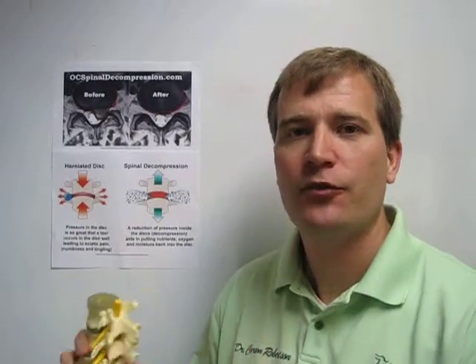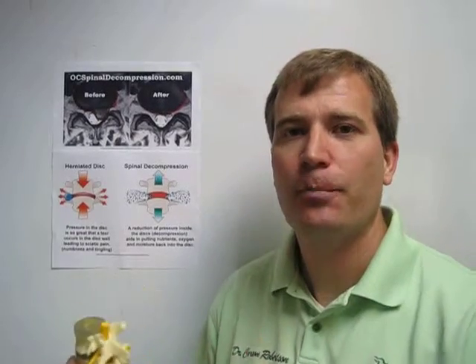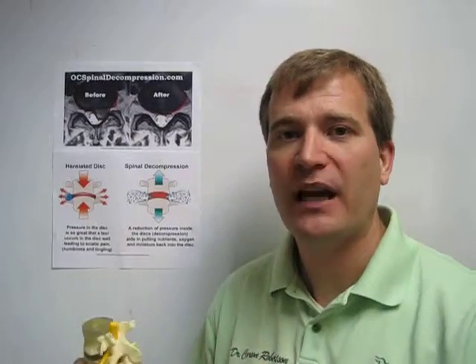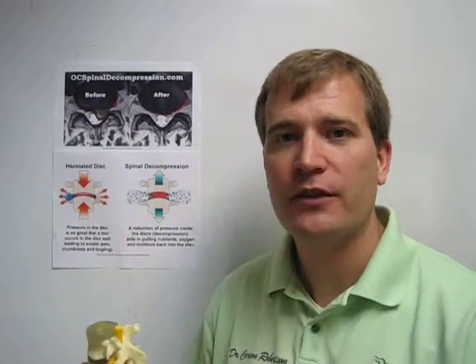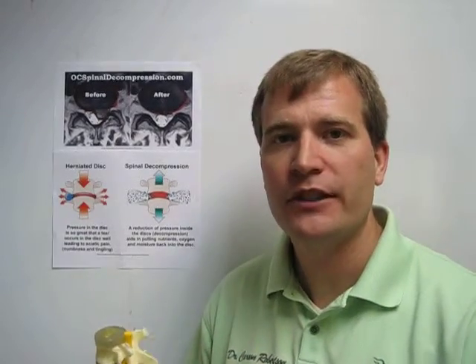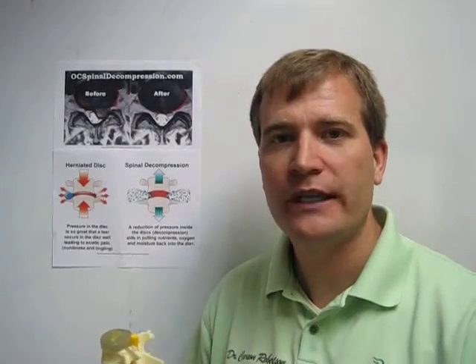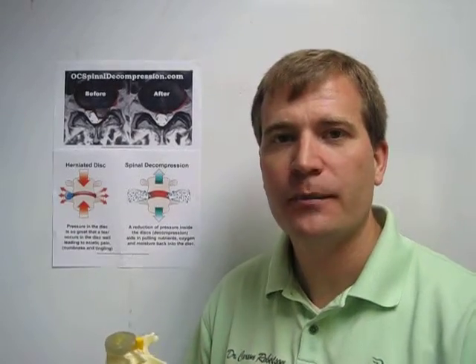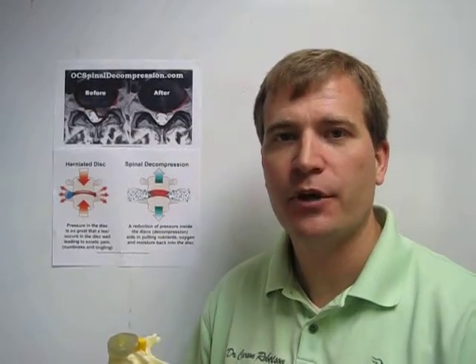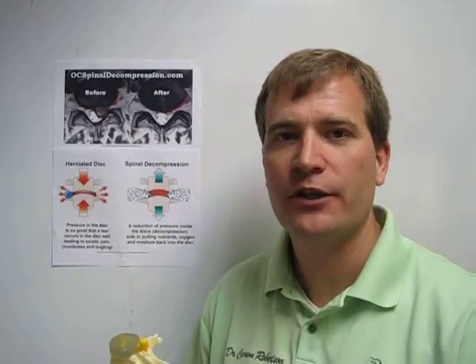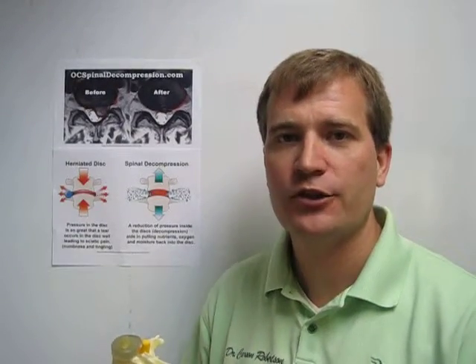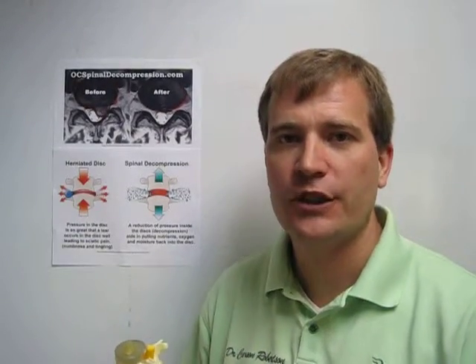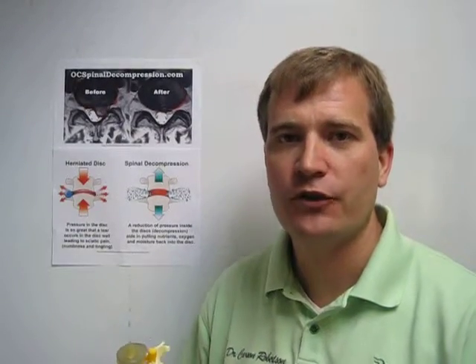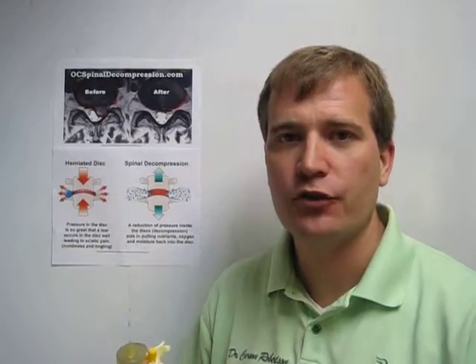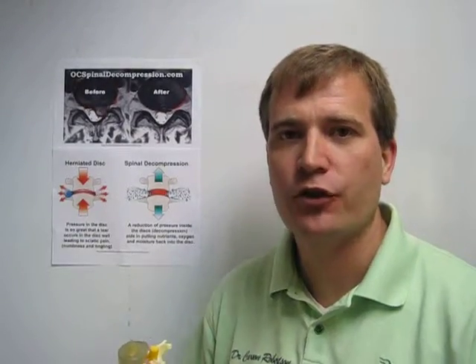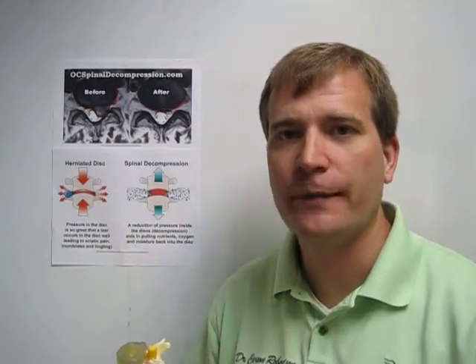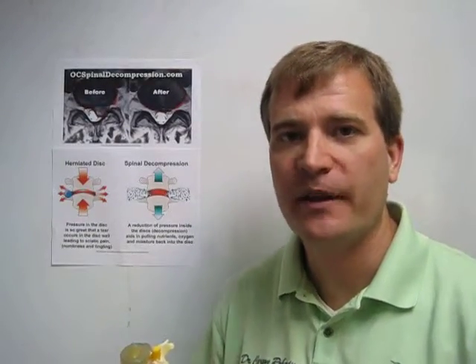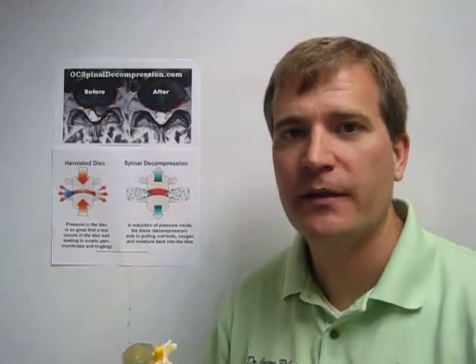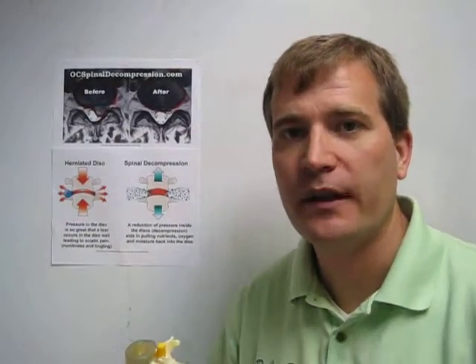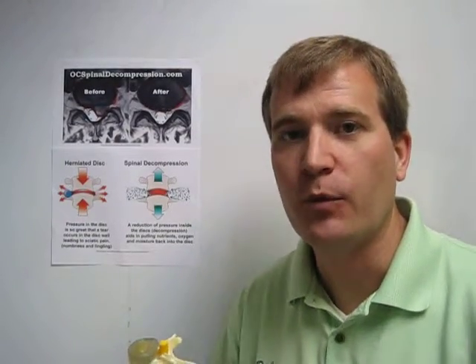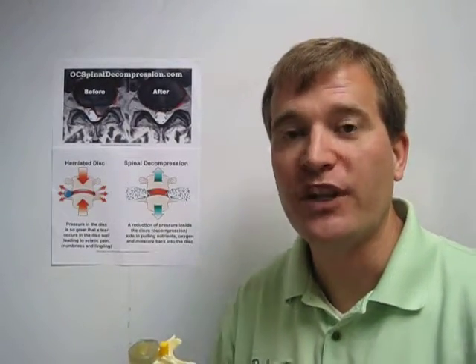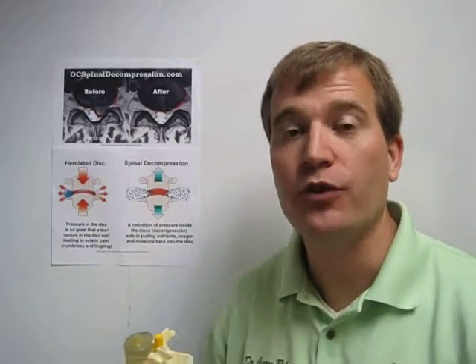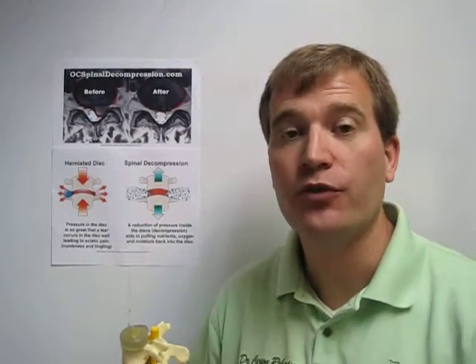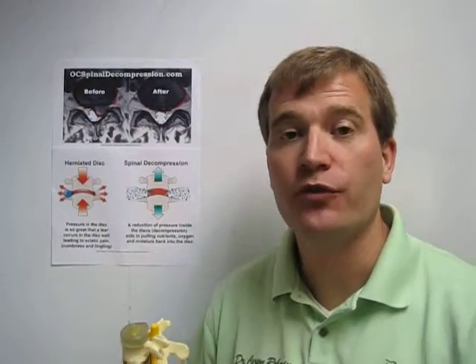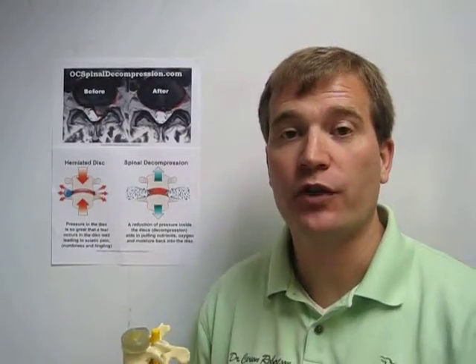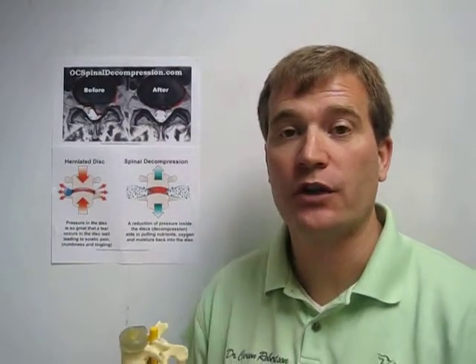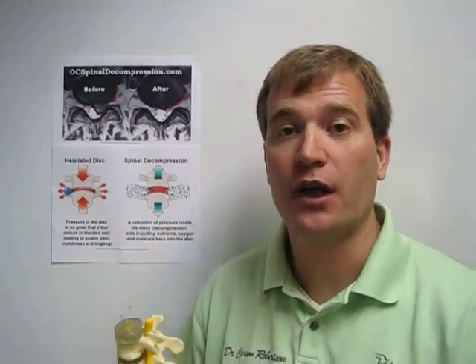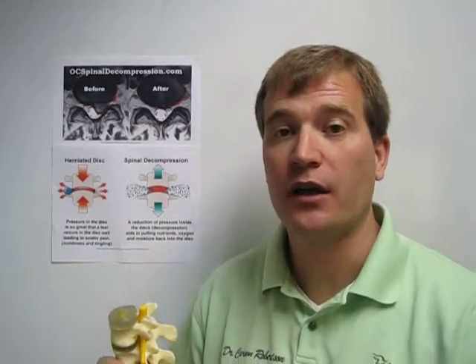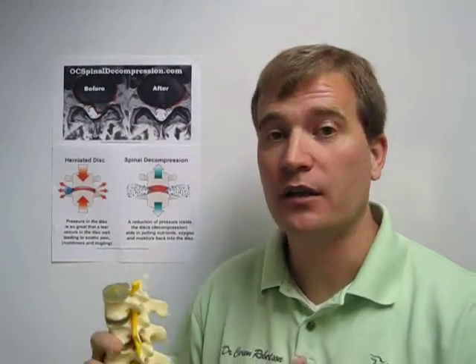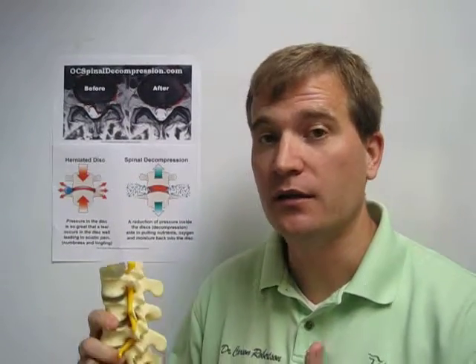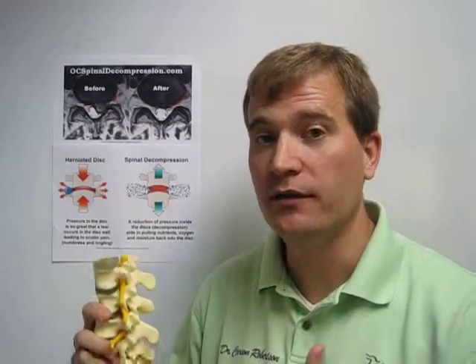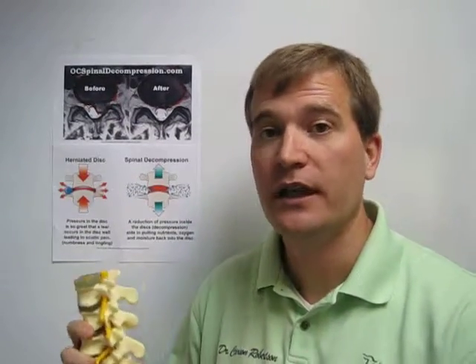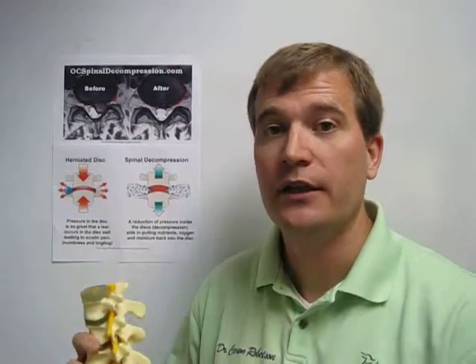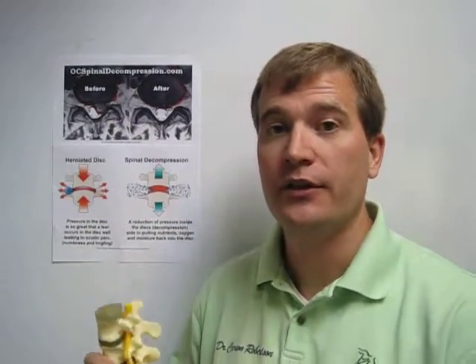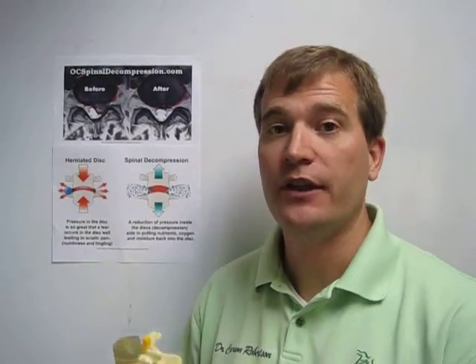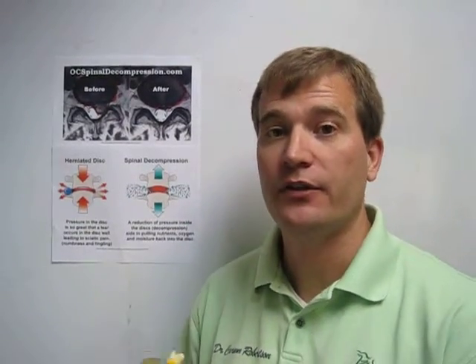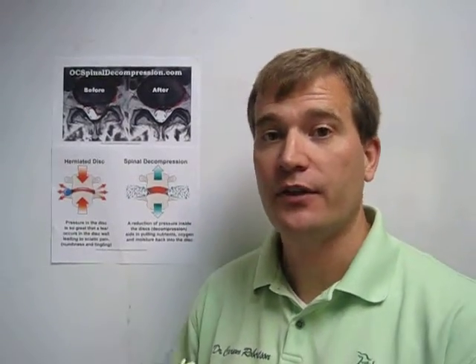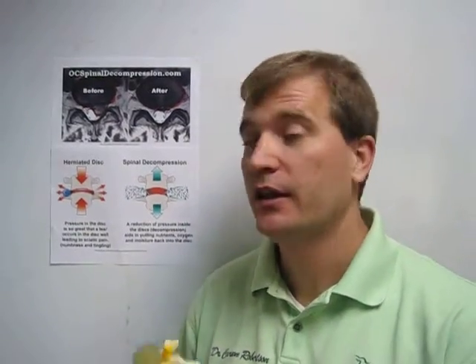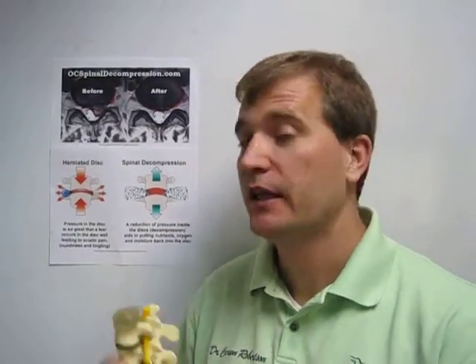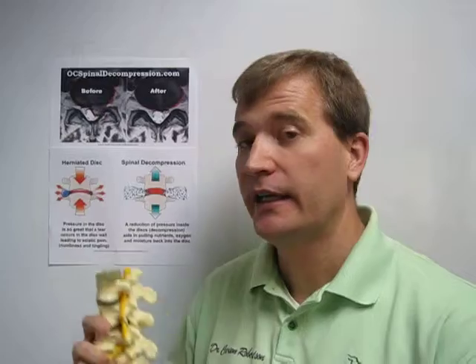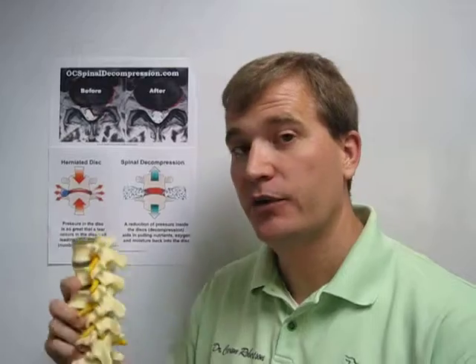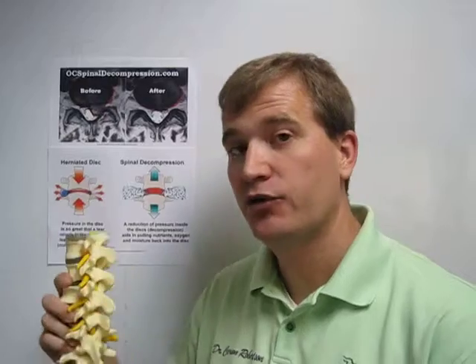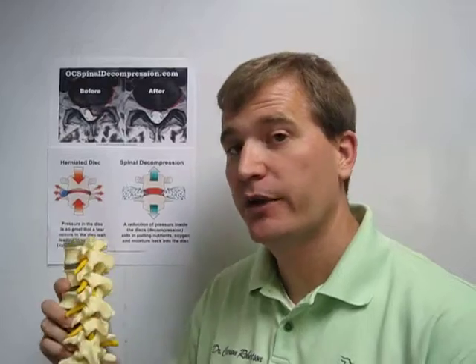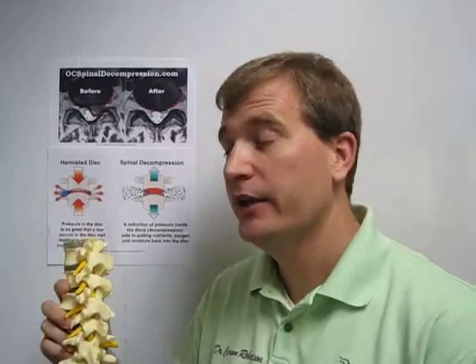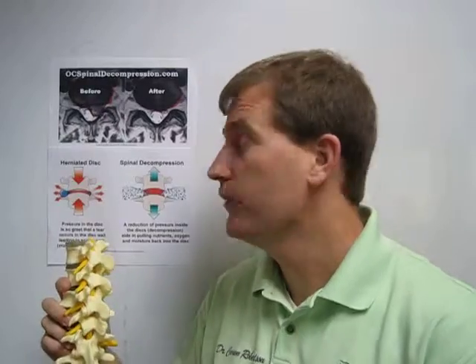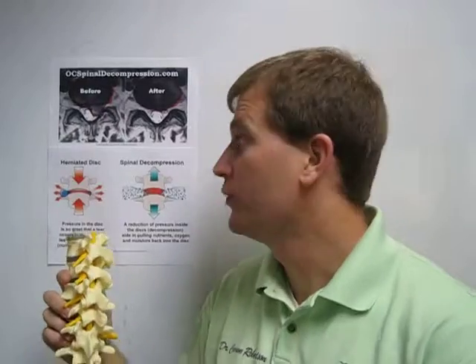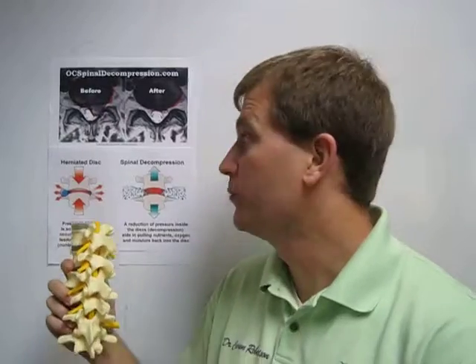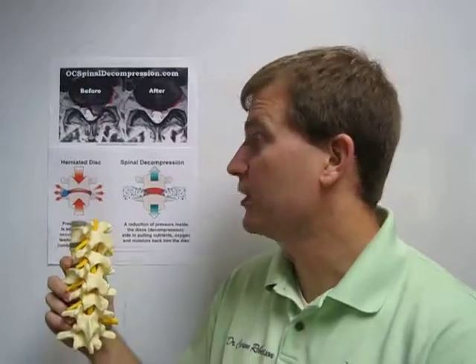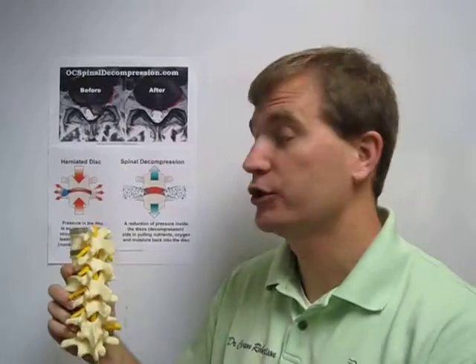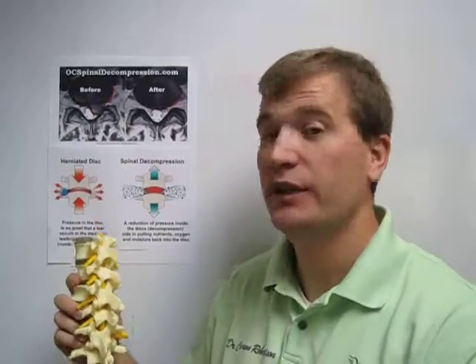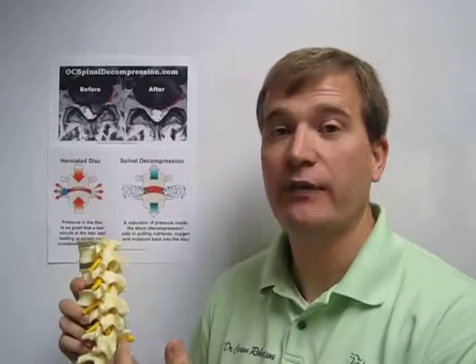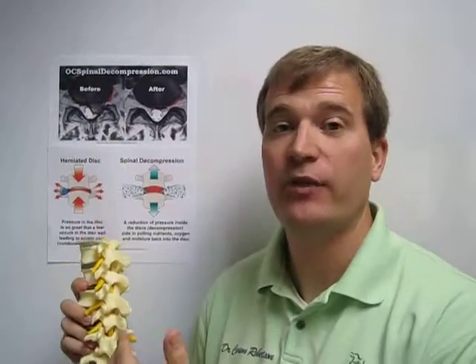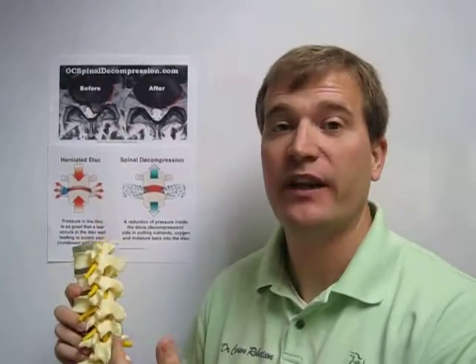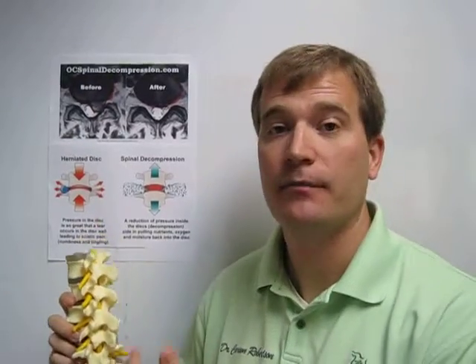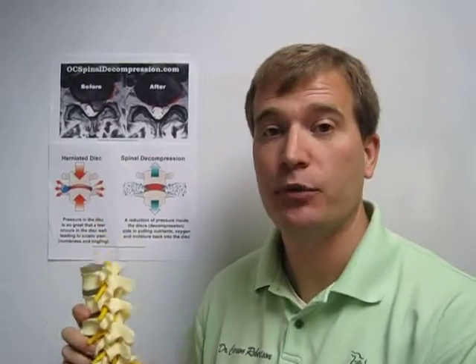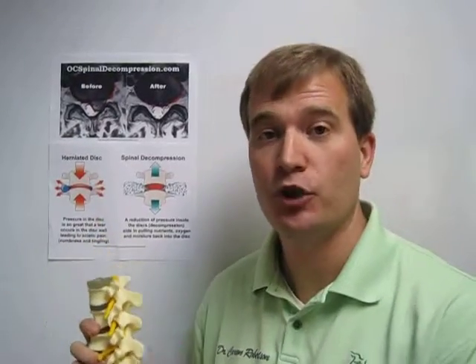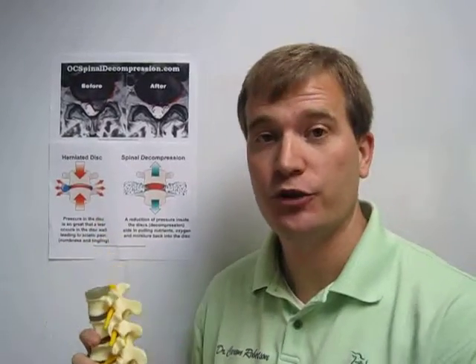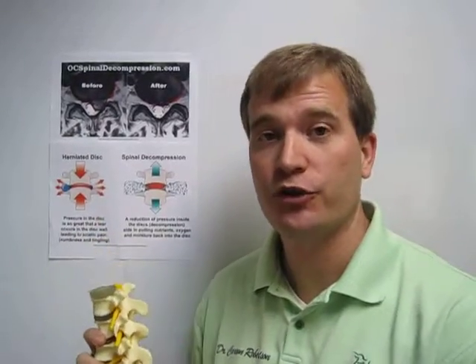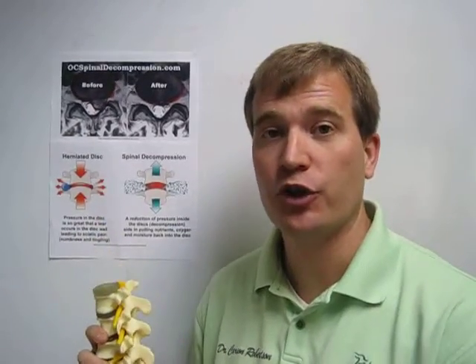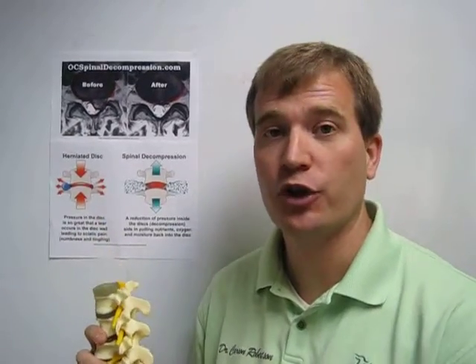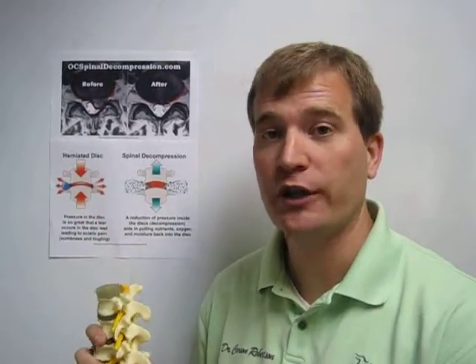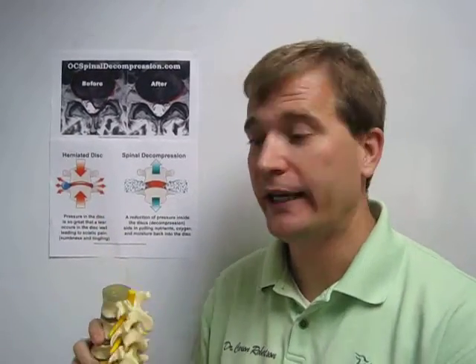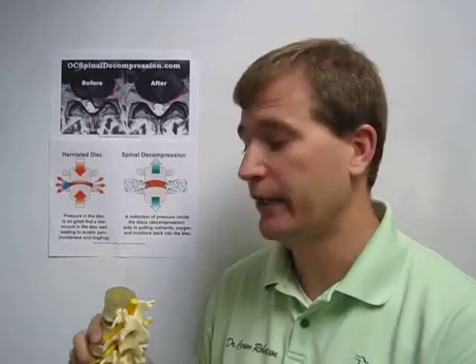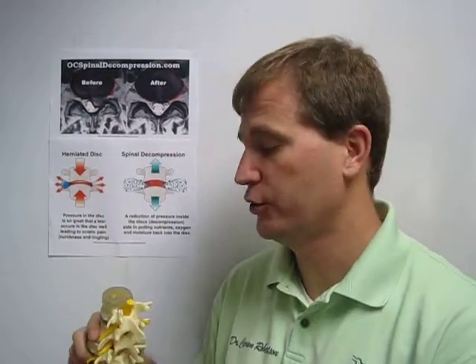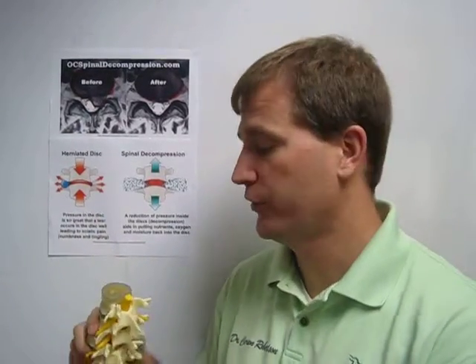Spinal decompression is a treatment that we use for a lot of disc injuries, especially if we have bulges or herniations.